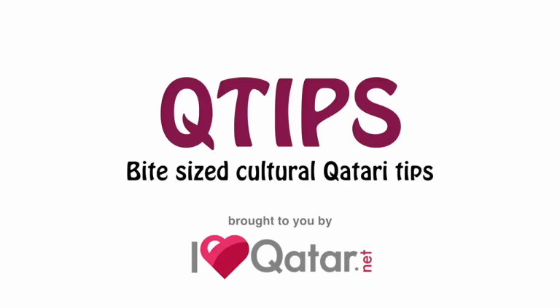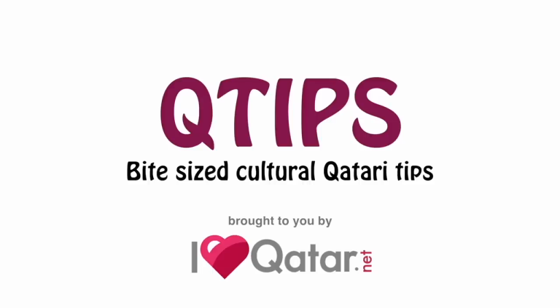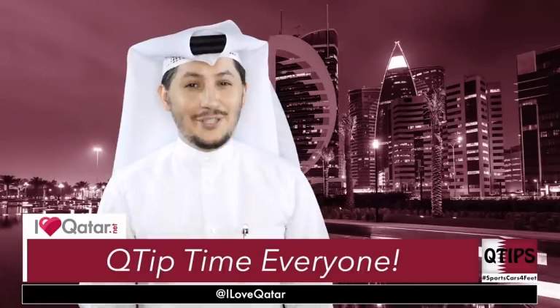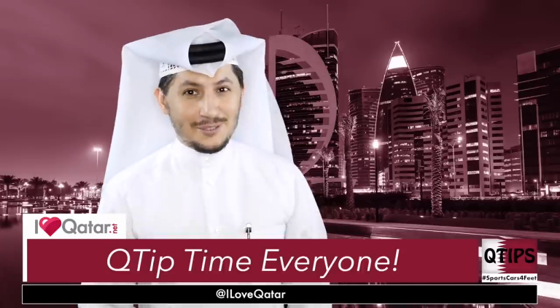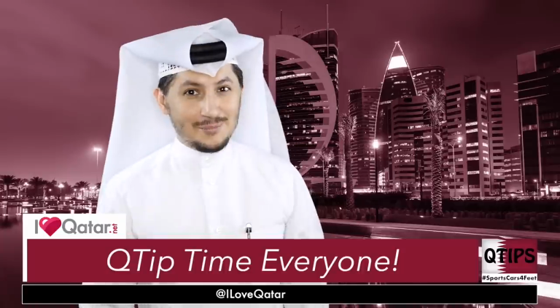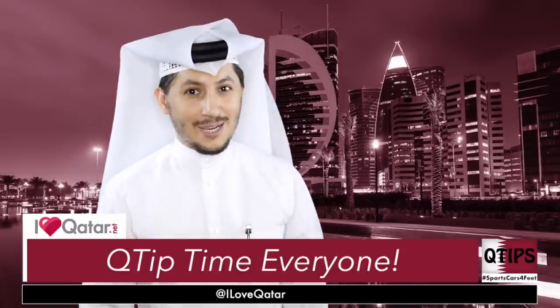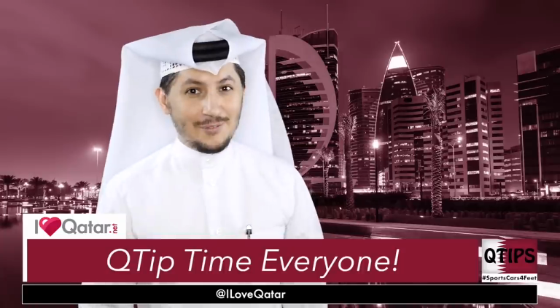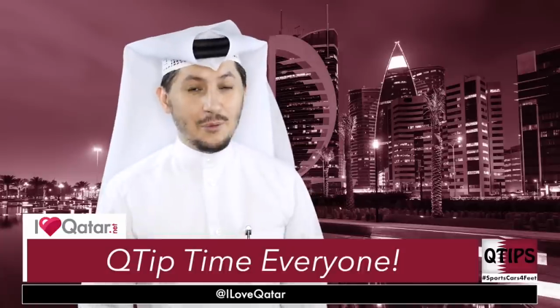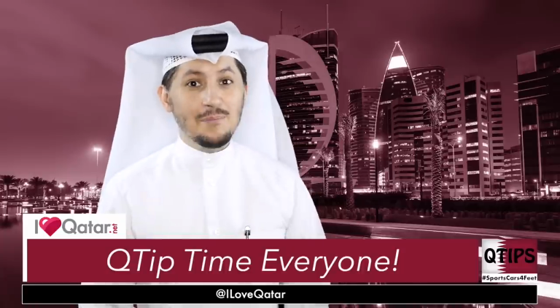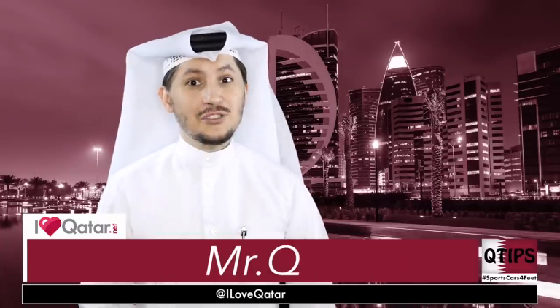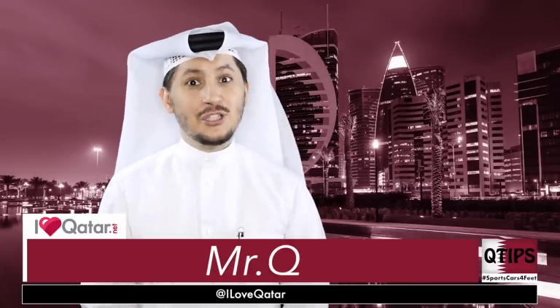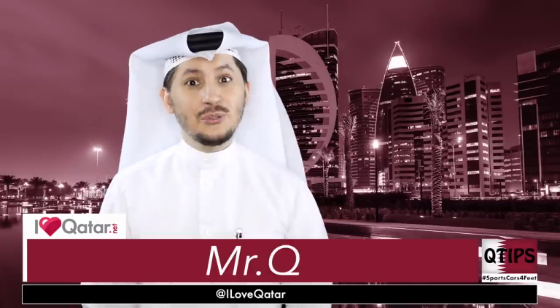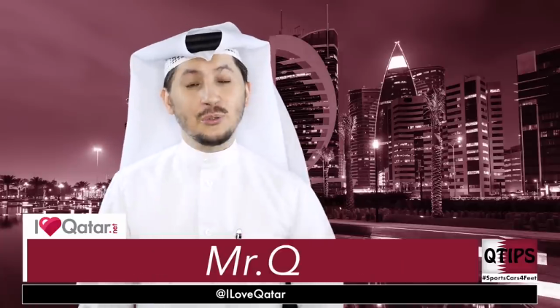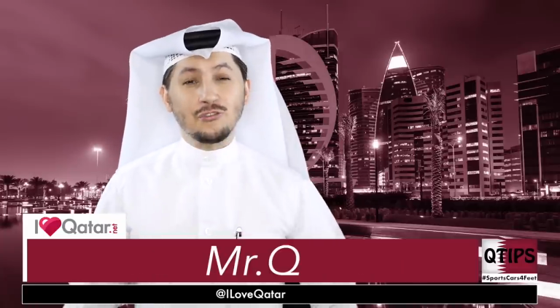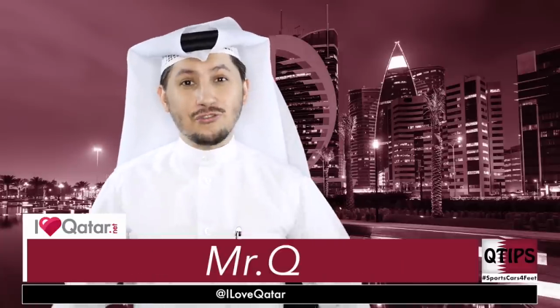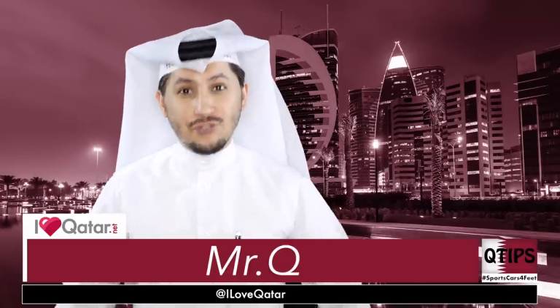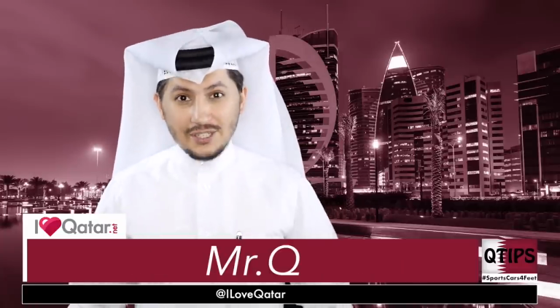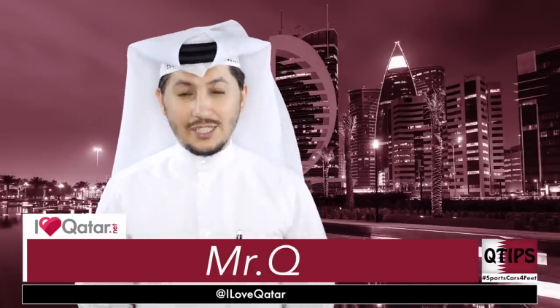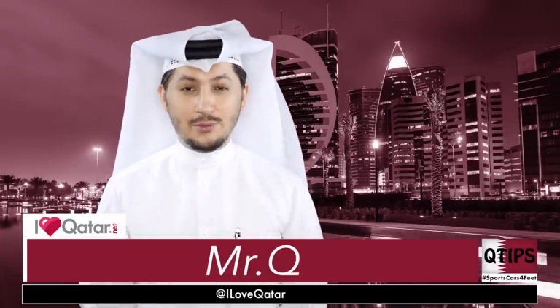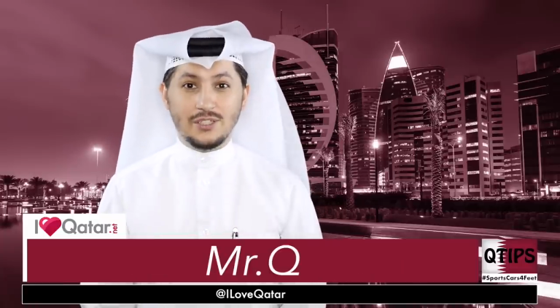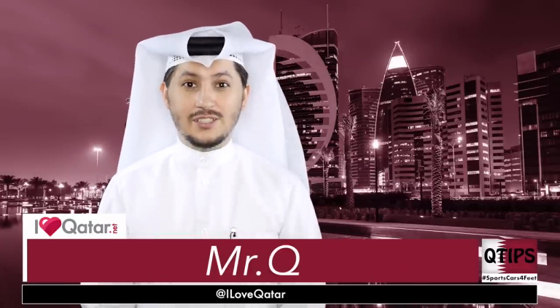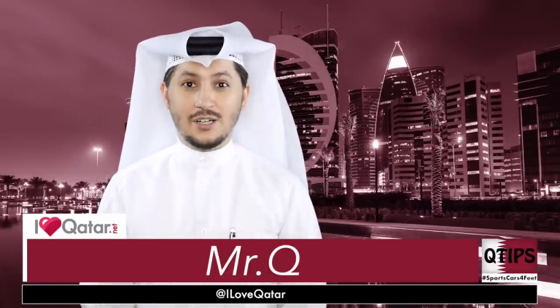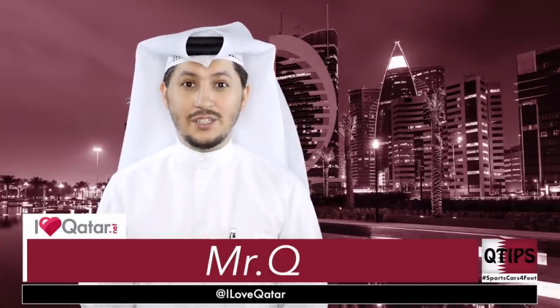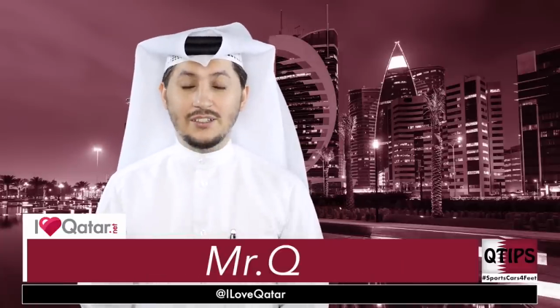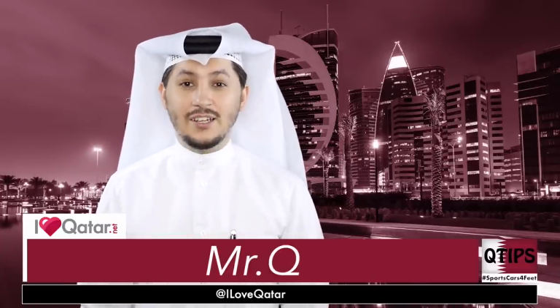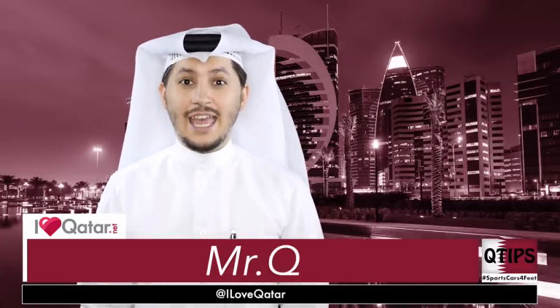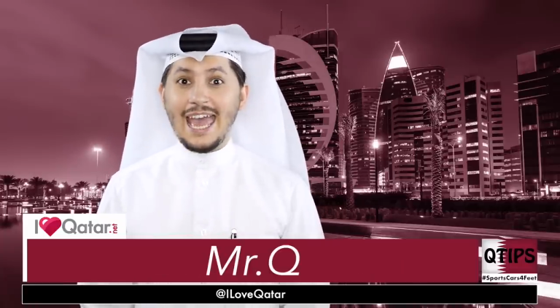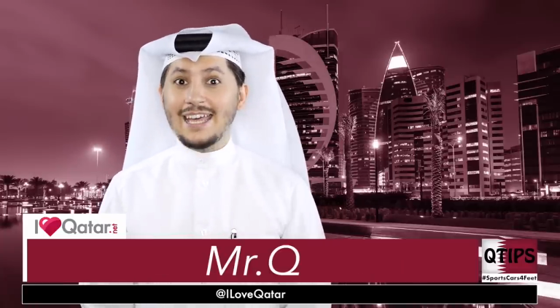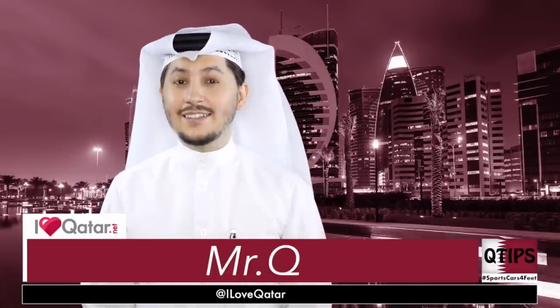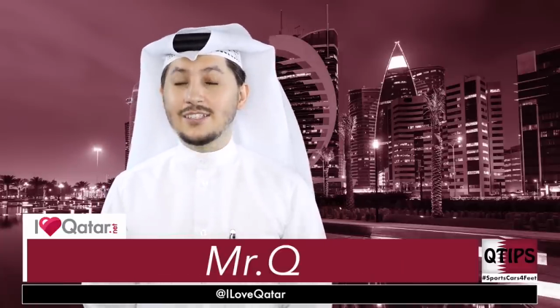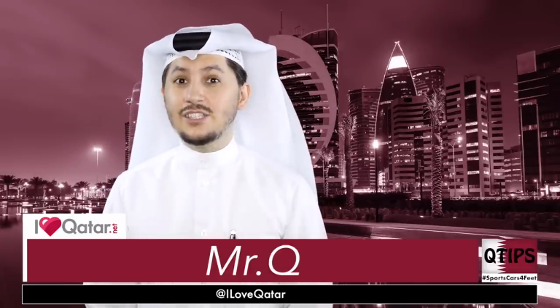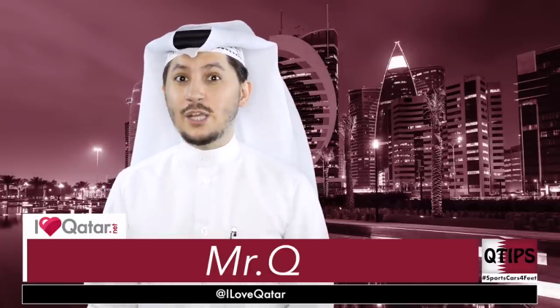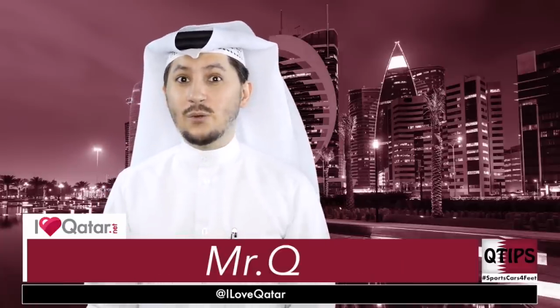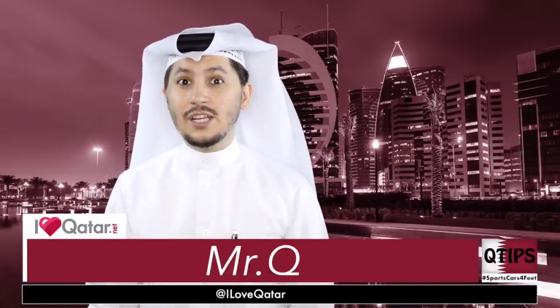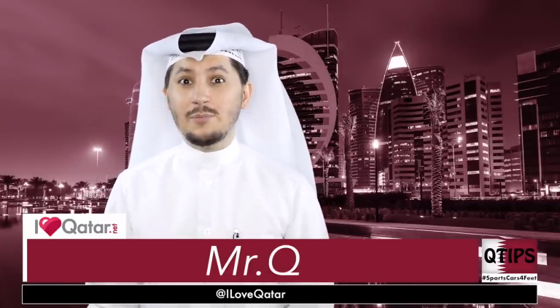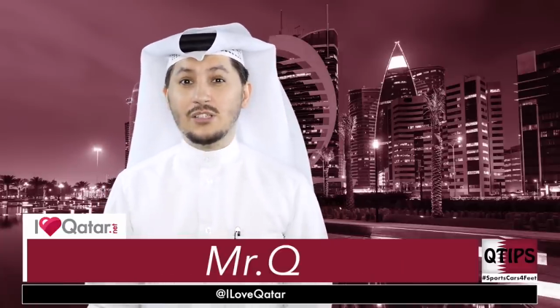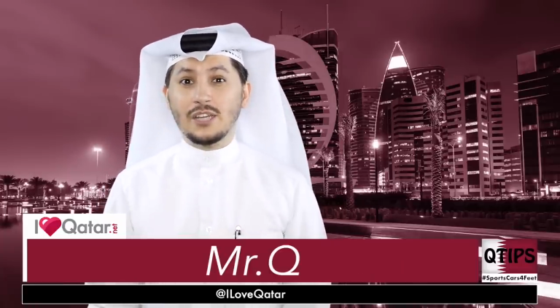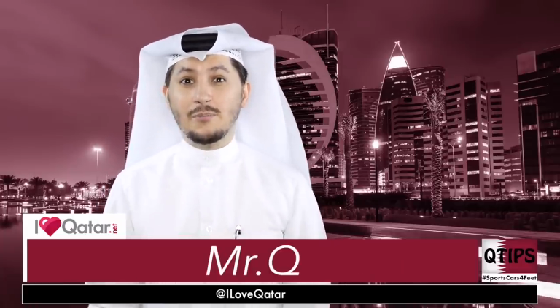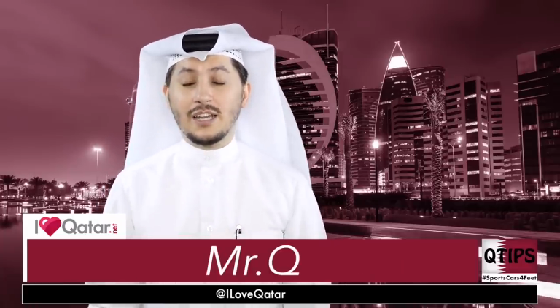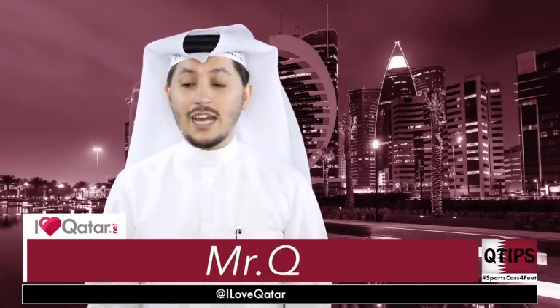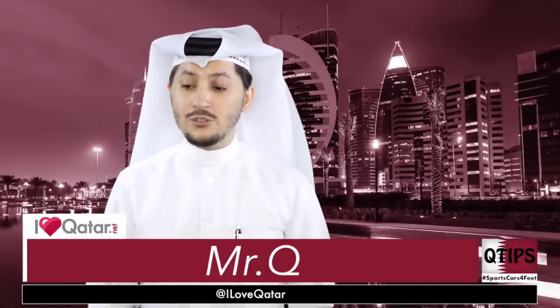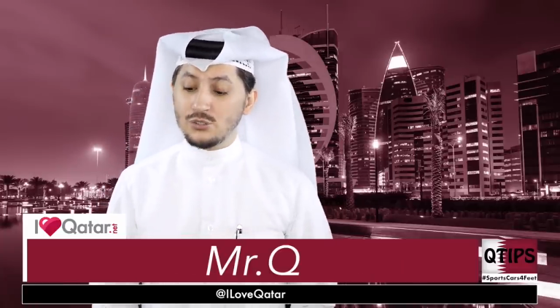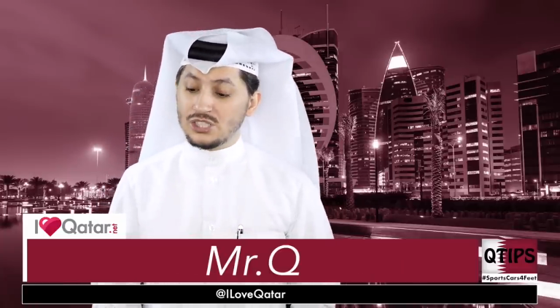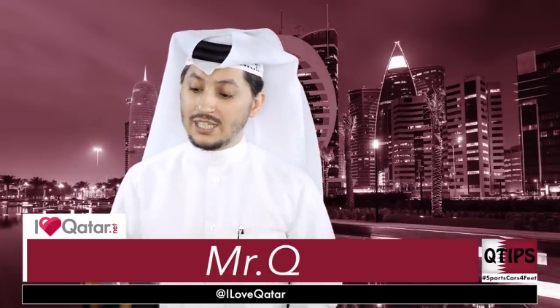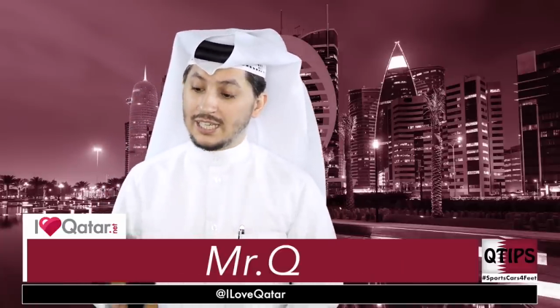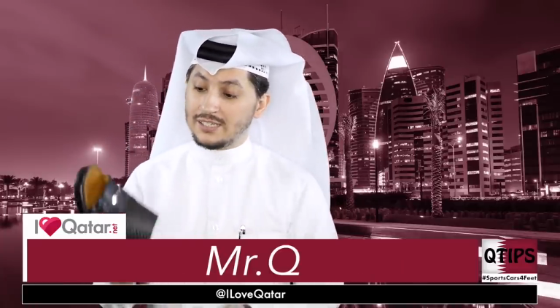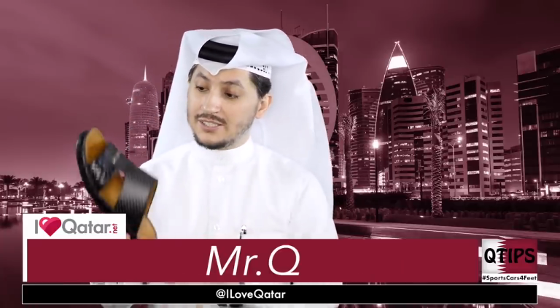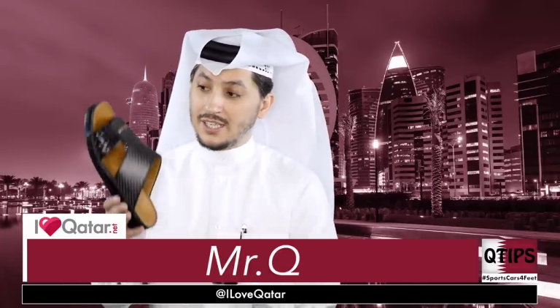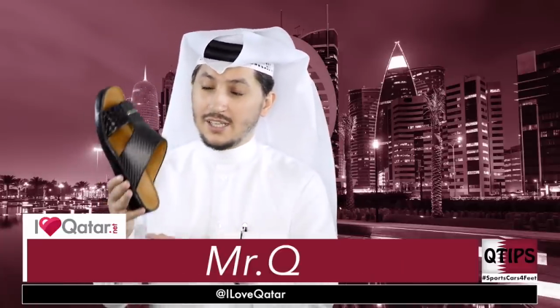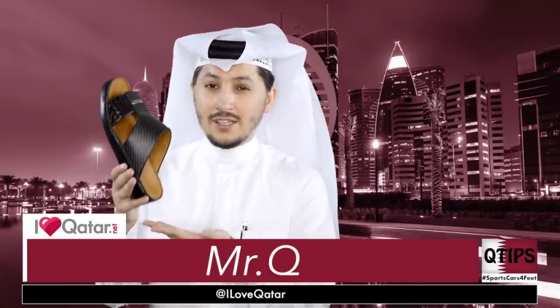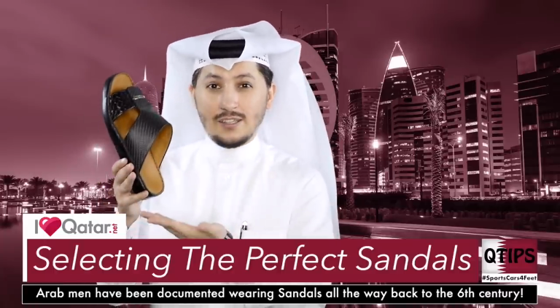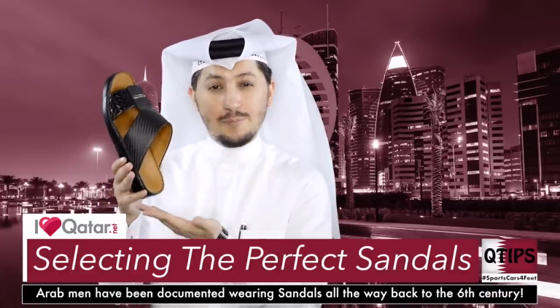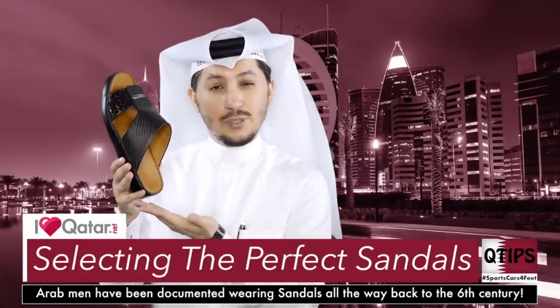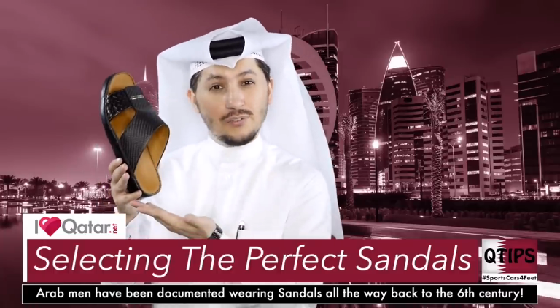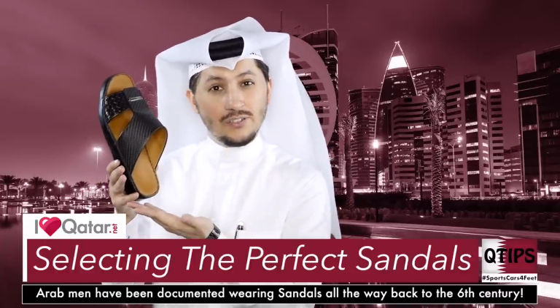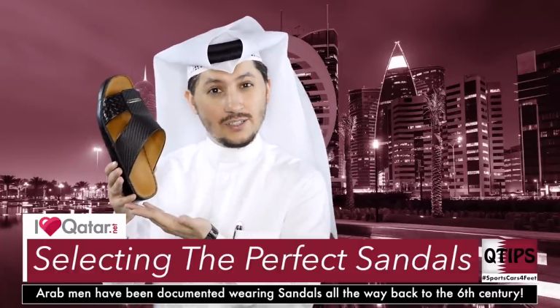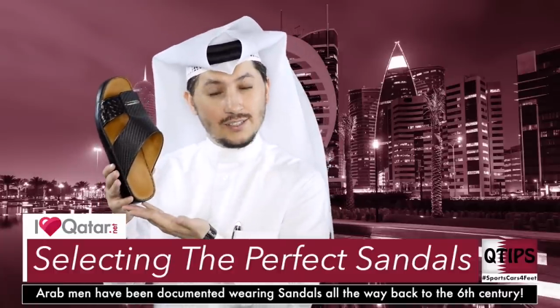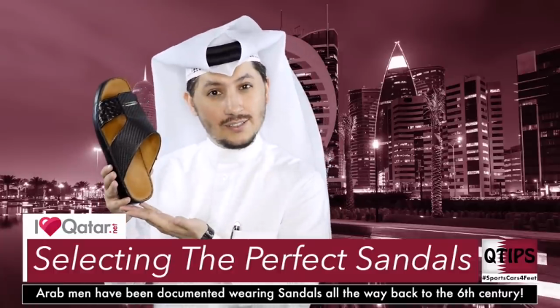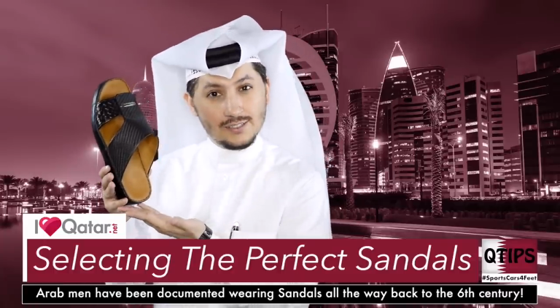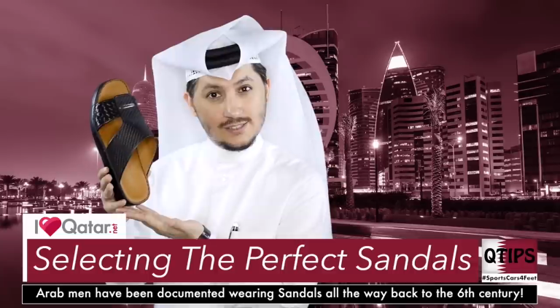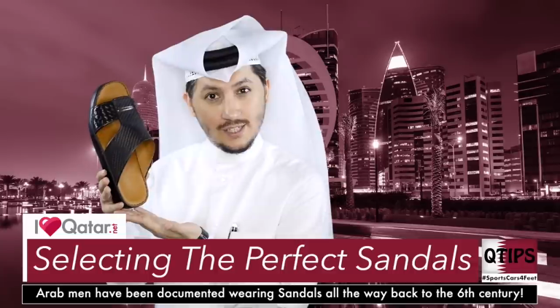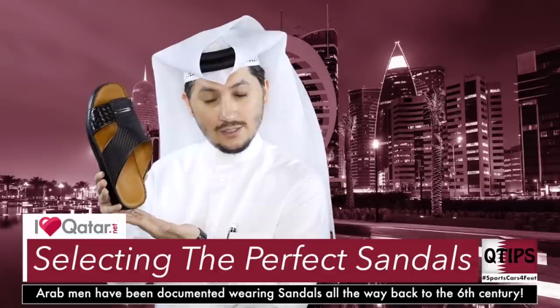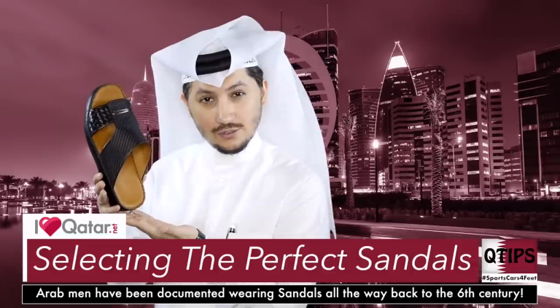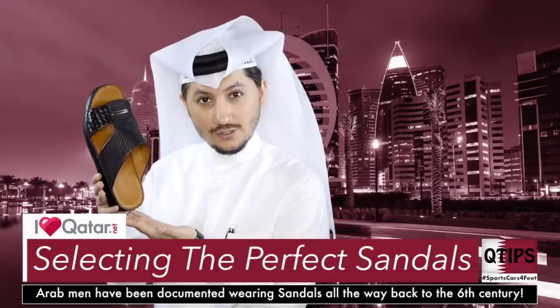Q-tip time everyone! Mr. Q, your friendly neighborhood Qatari here, and today we're going to be talking about how to select the perfect sandal.